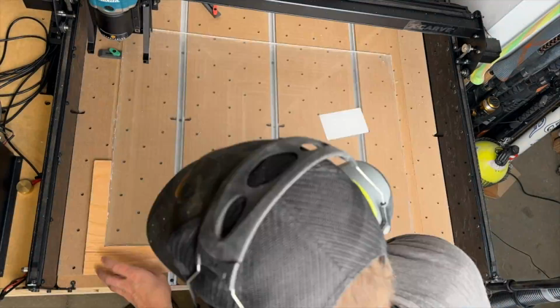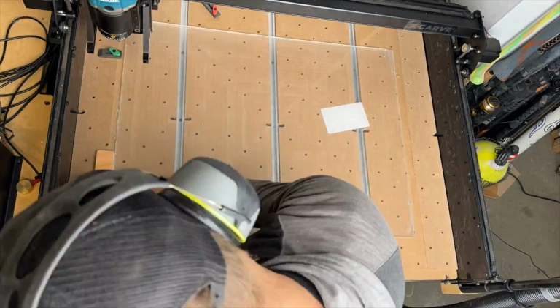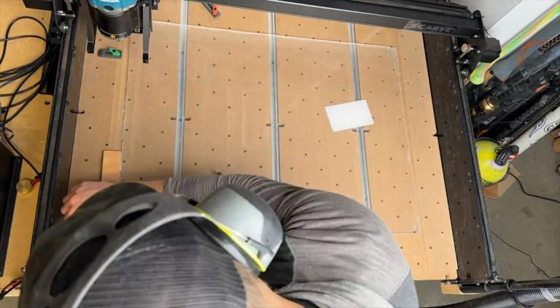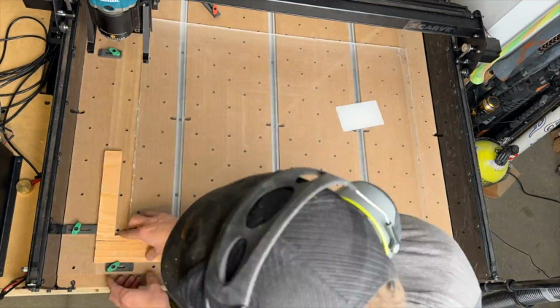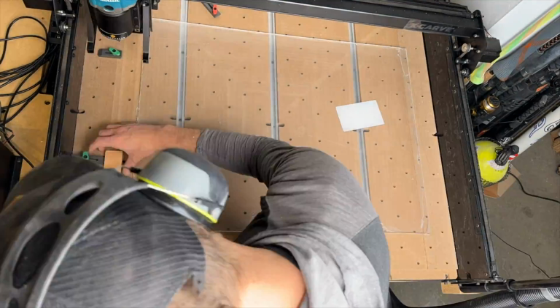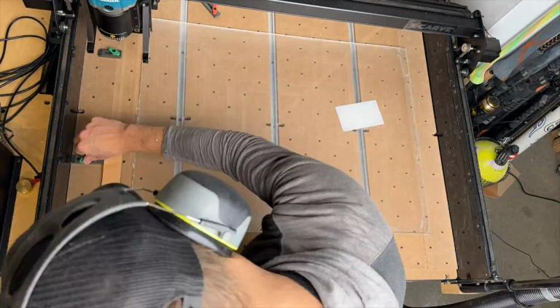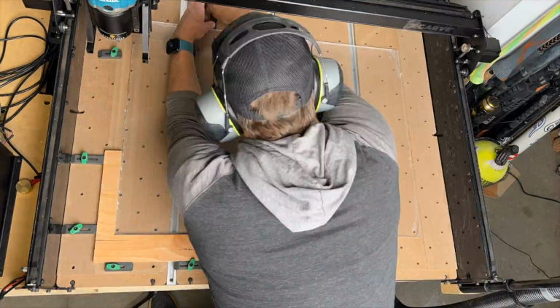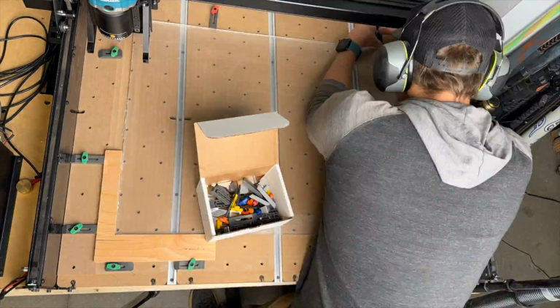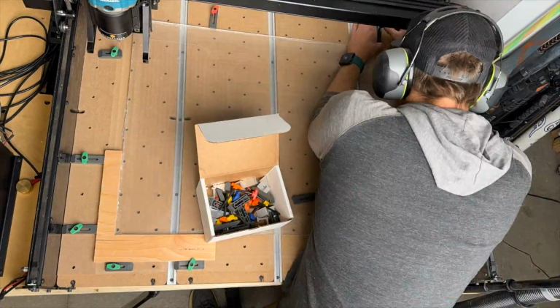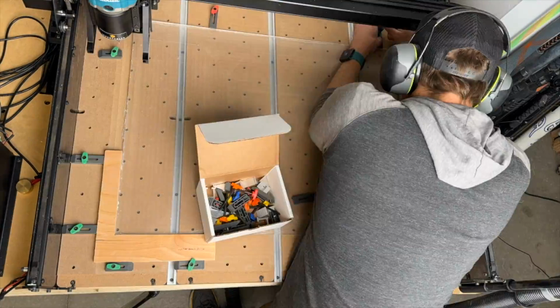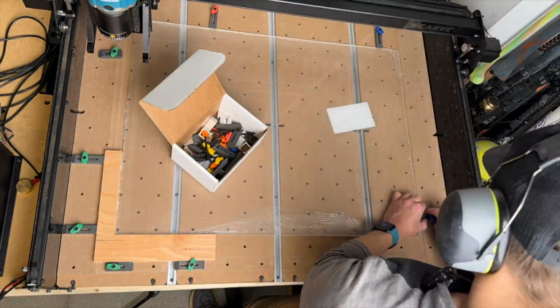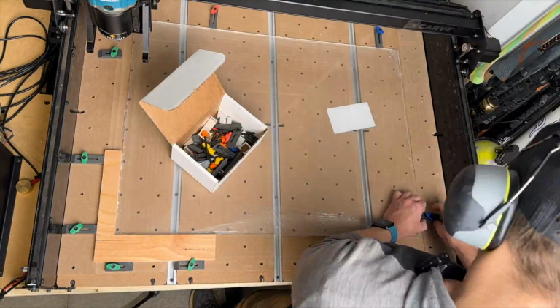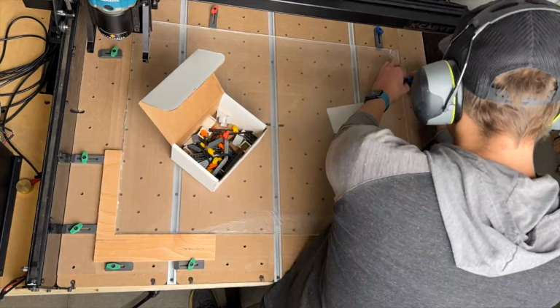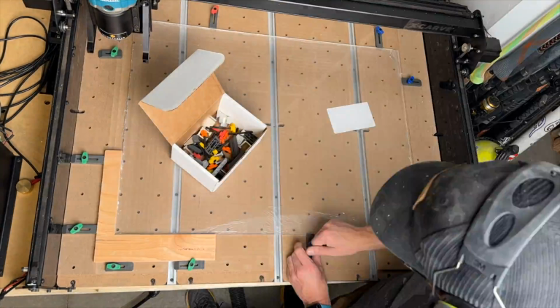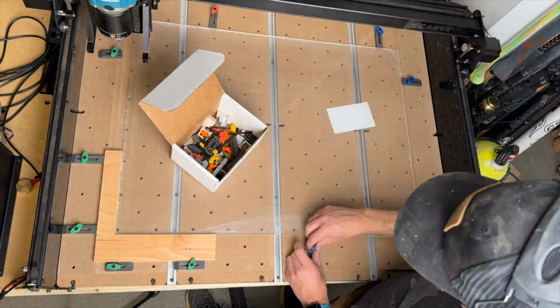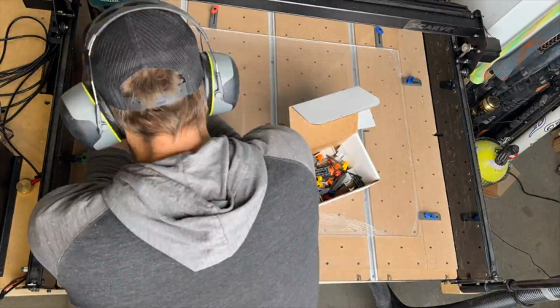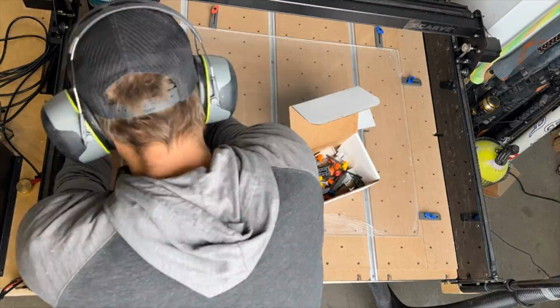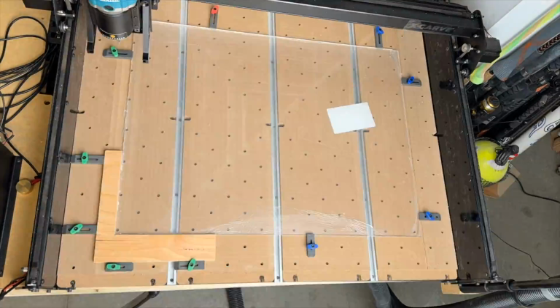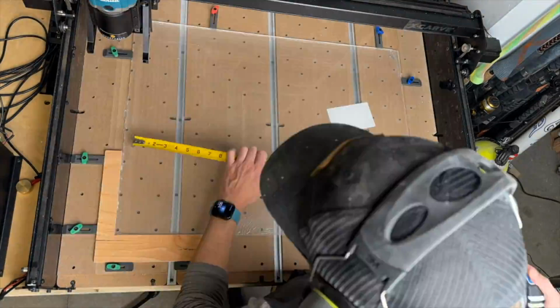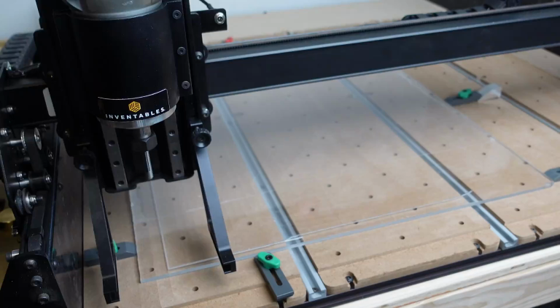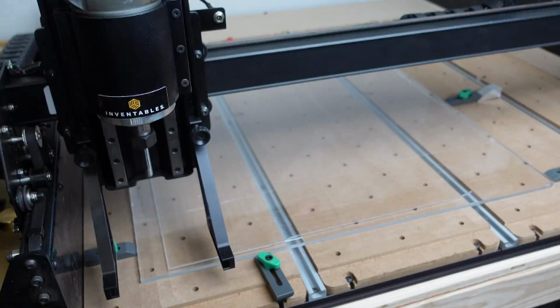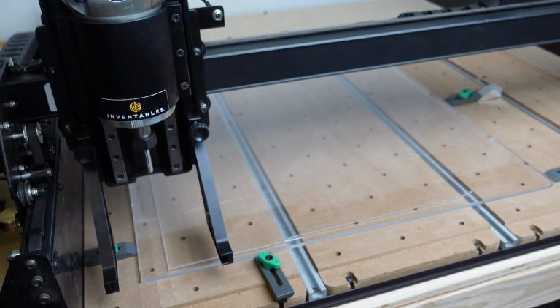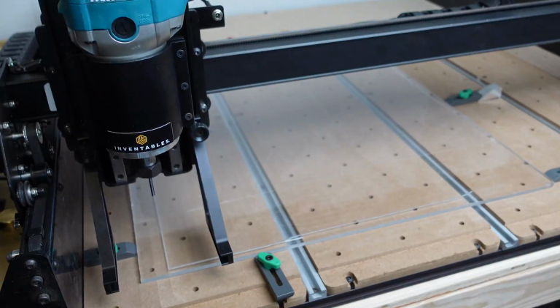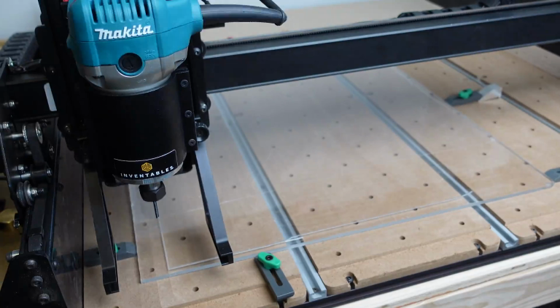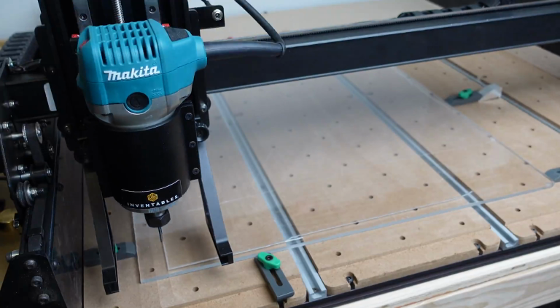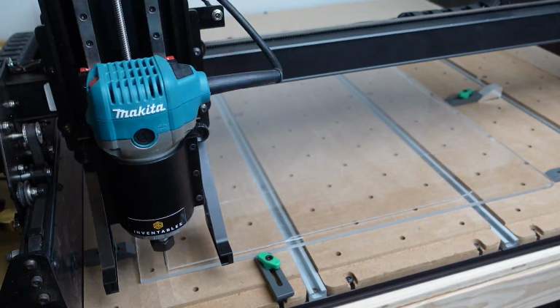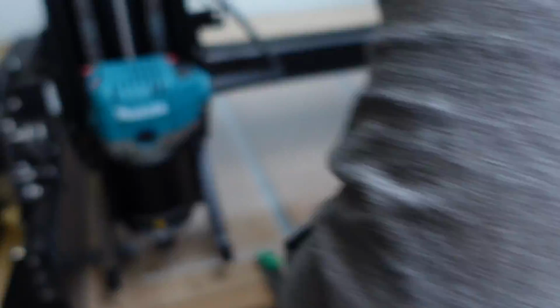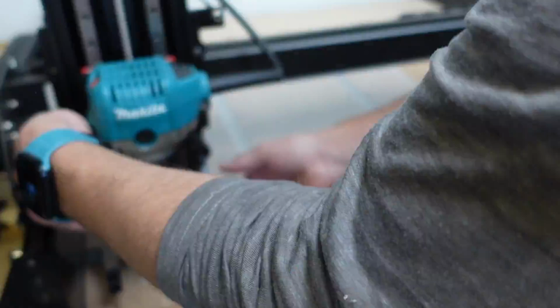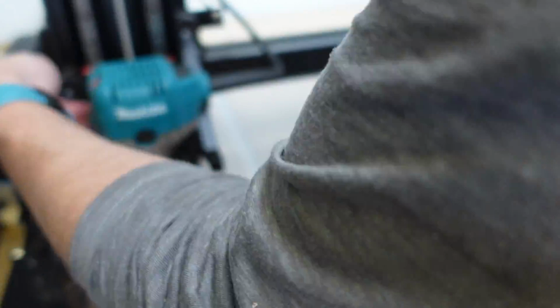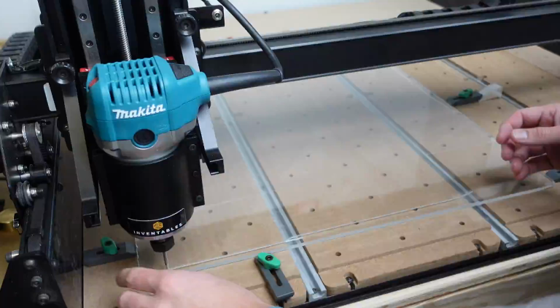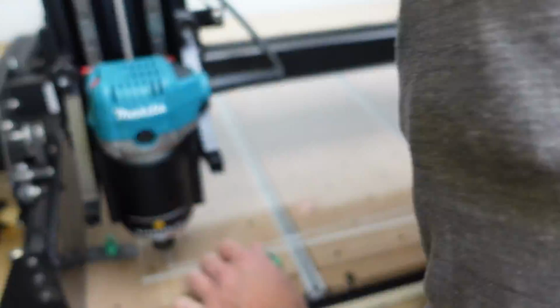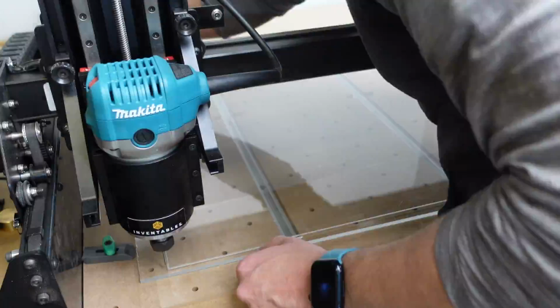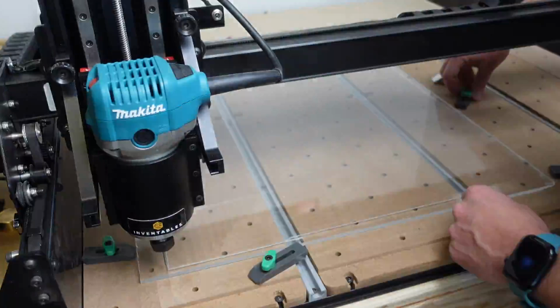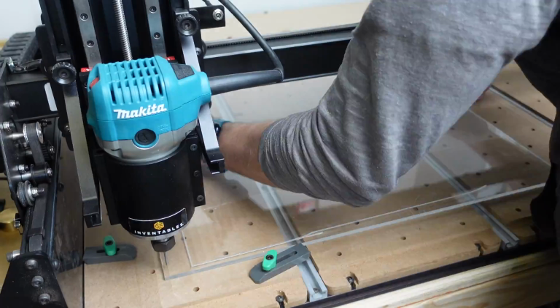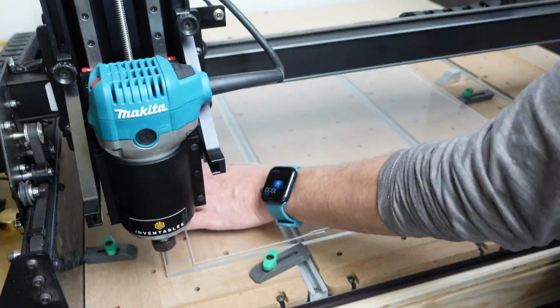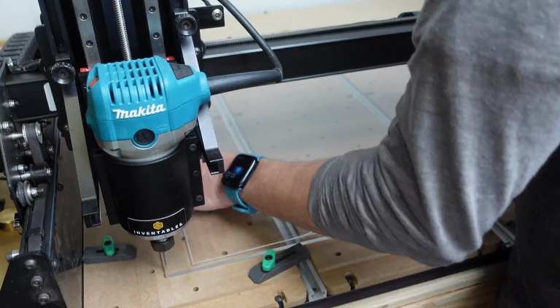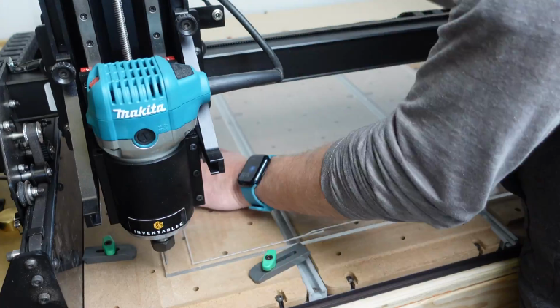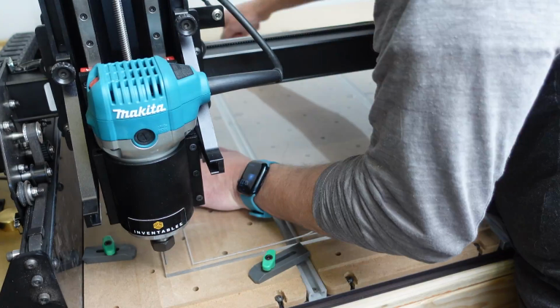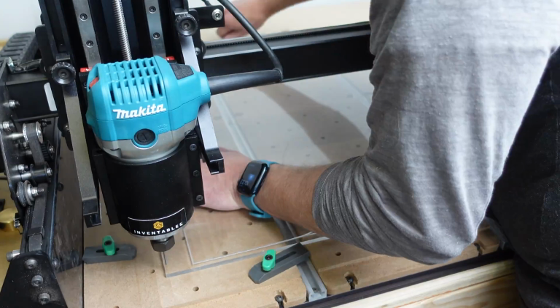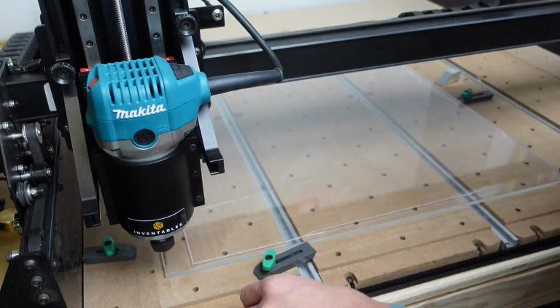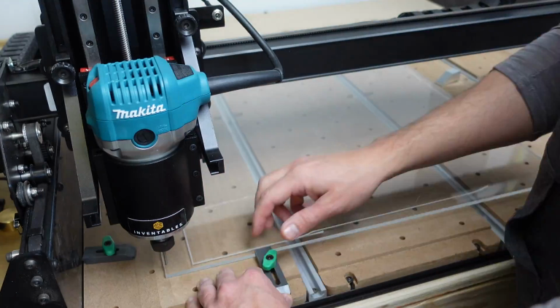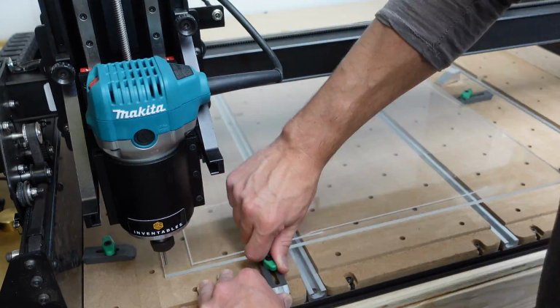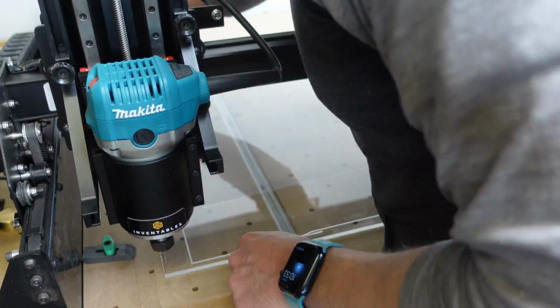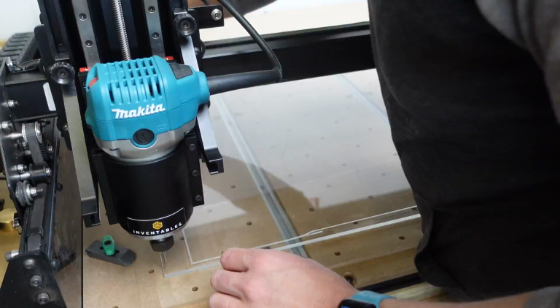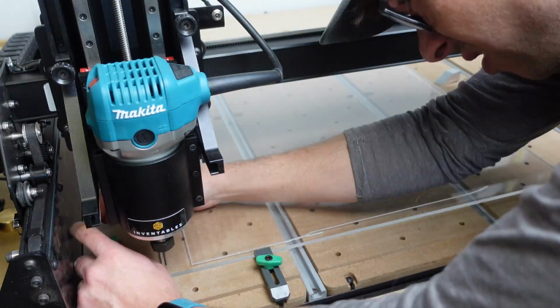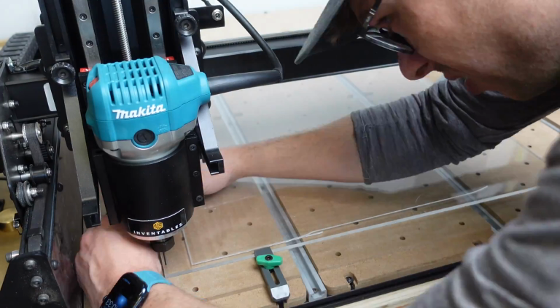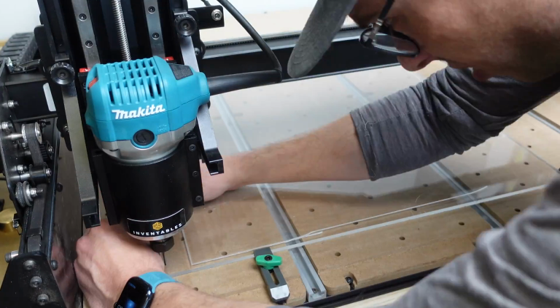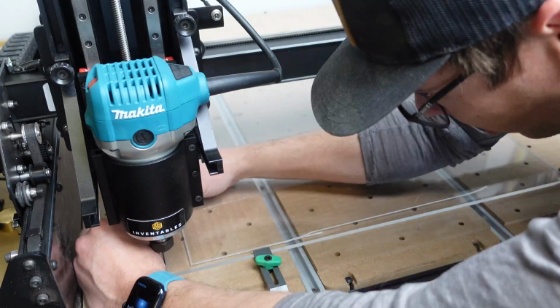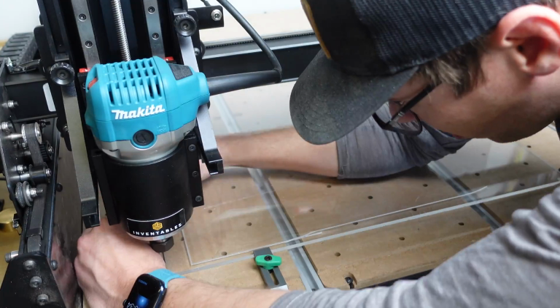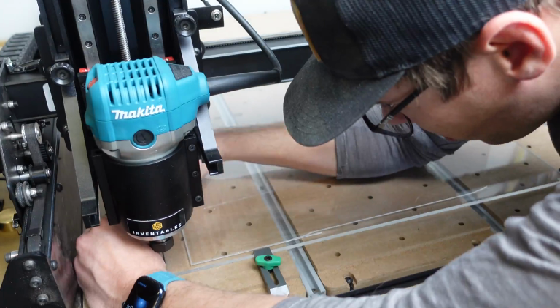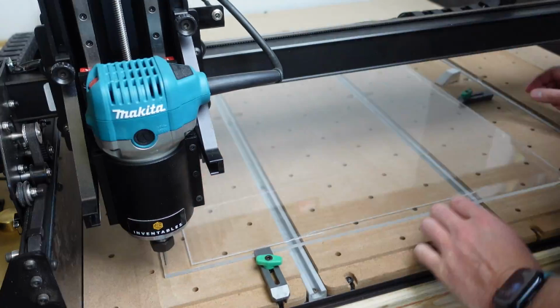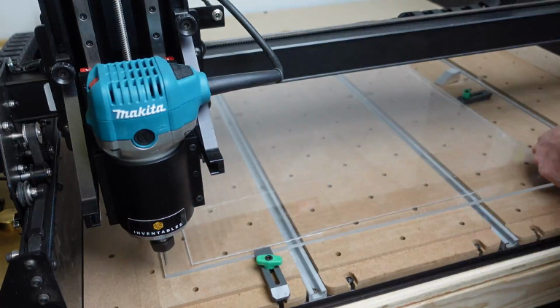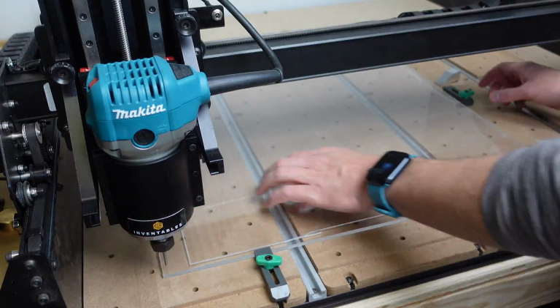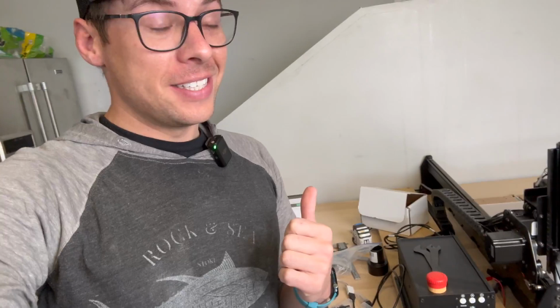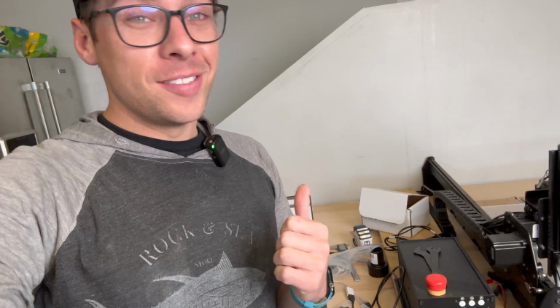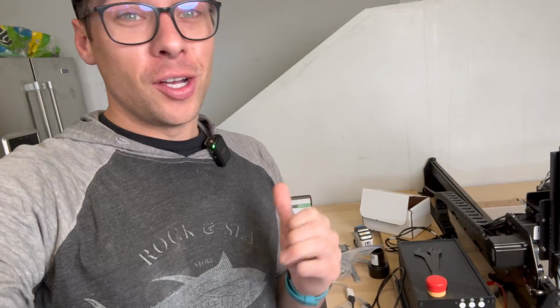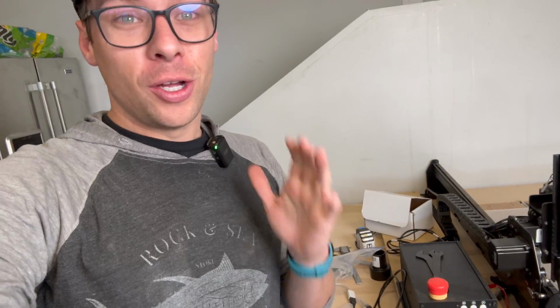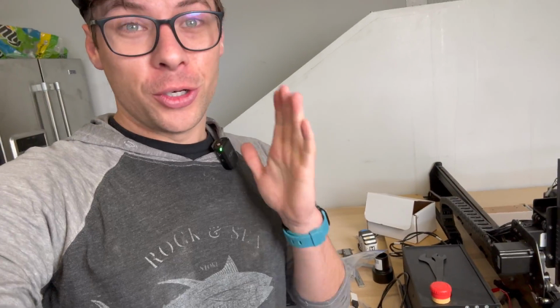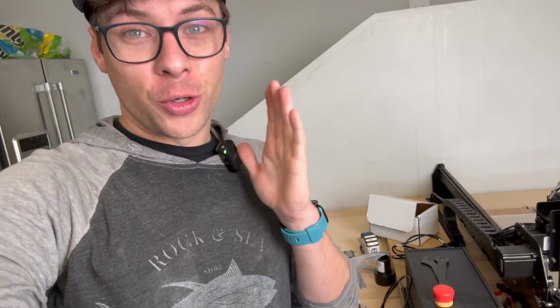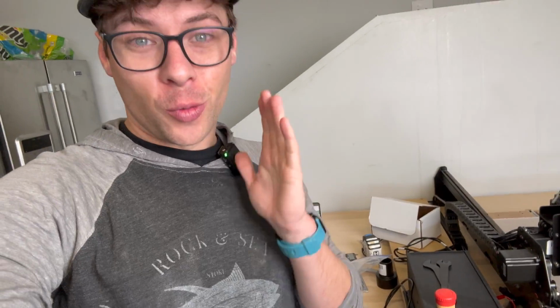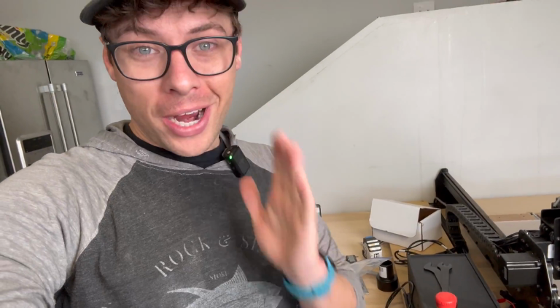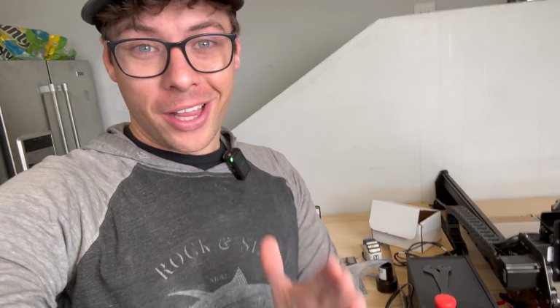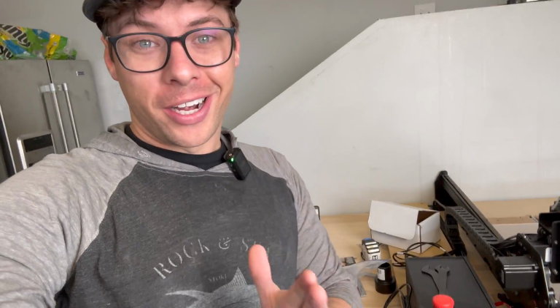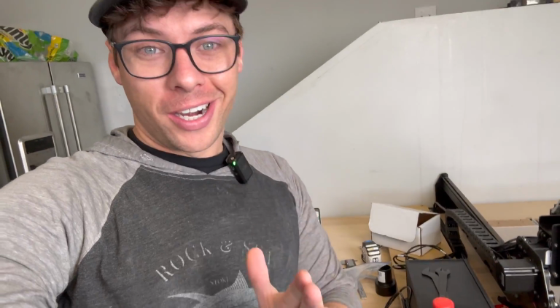Being honest, I have no clue how to work with CNCs. Just bought this bad boy, put it together, and this is all trial and error.